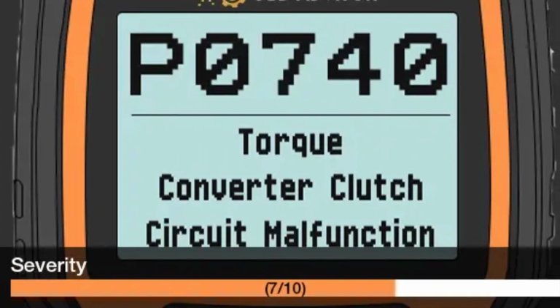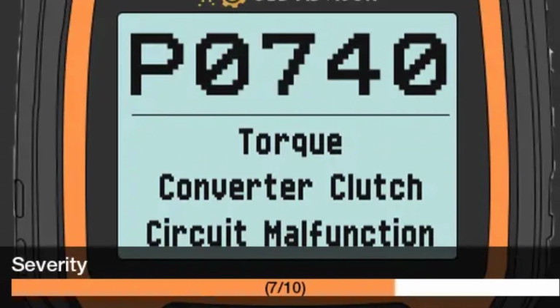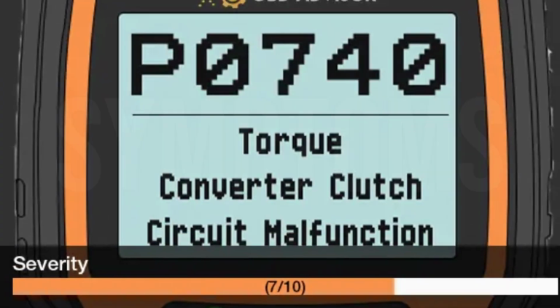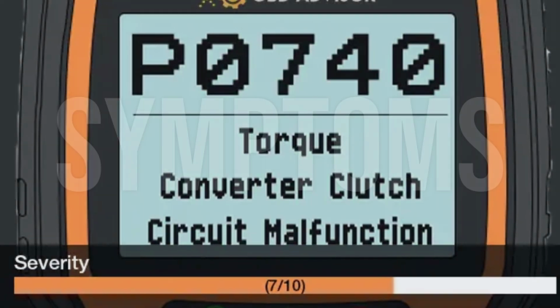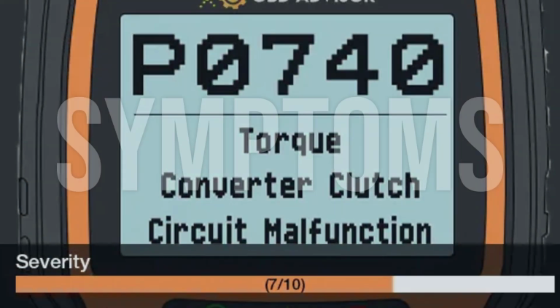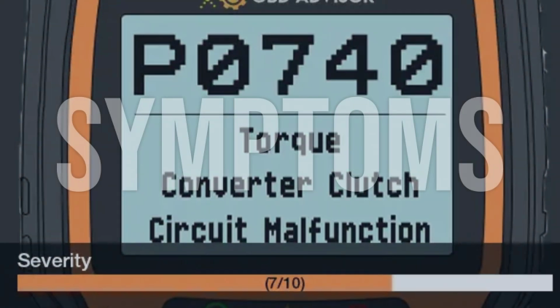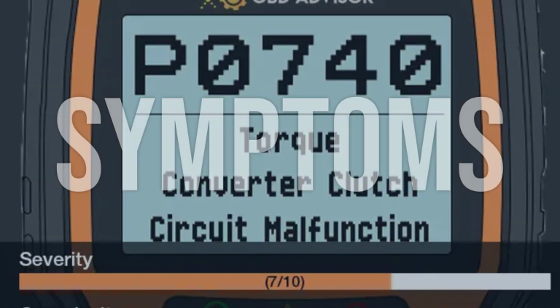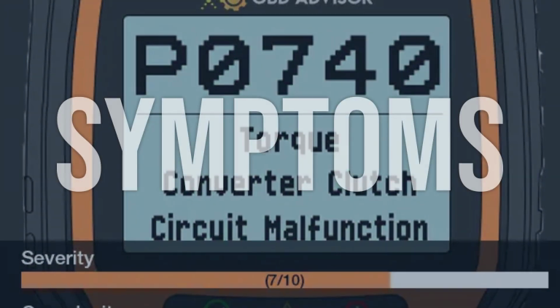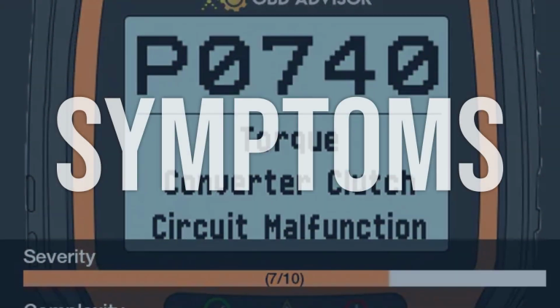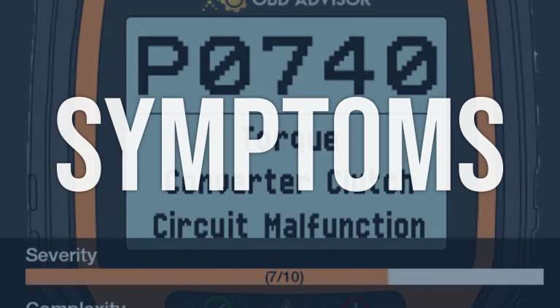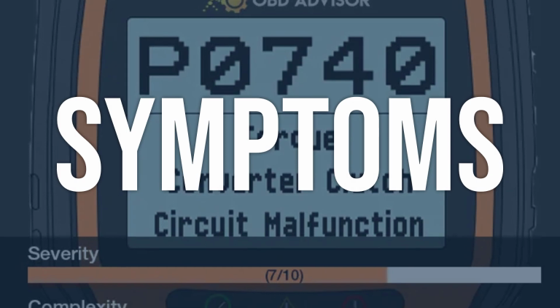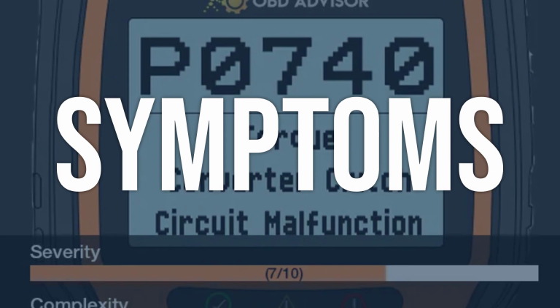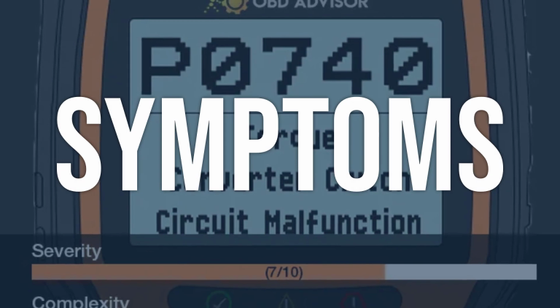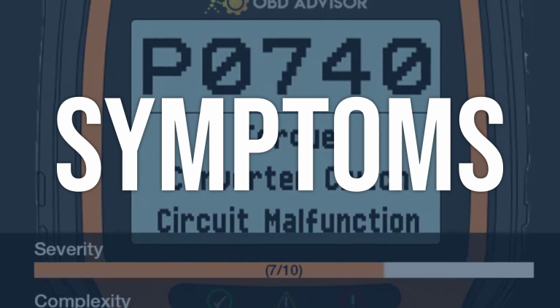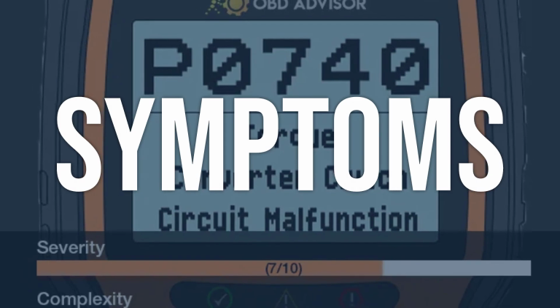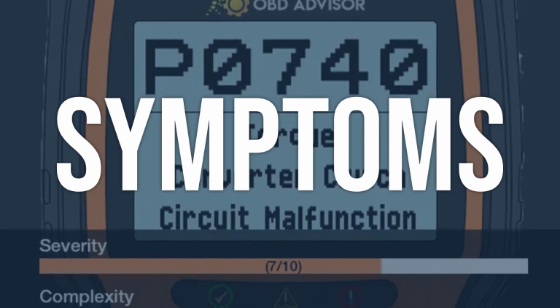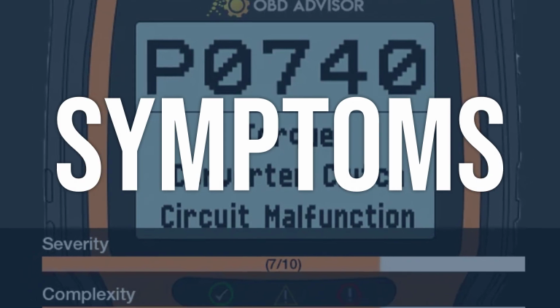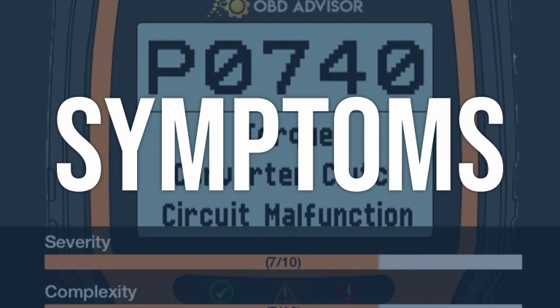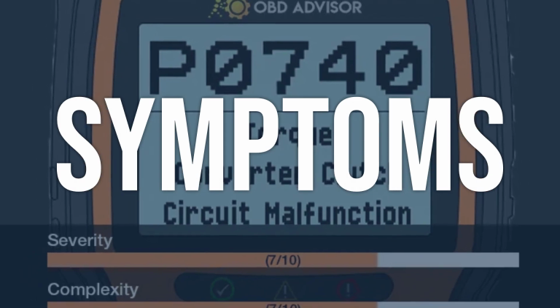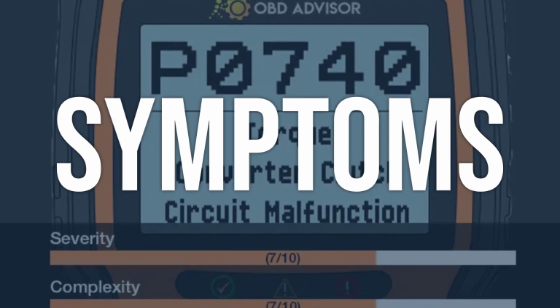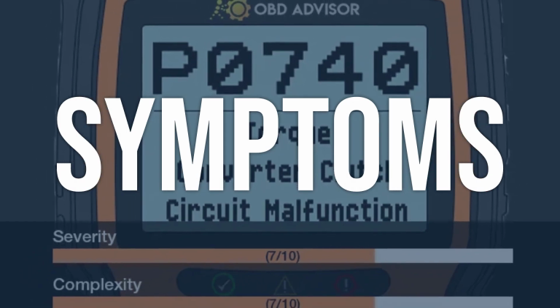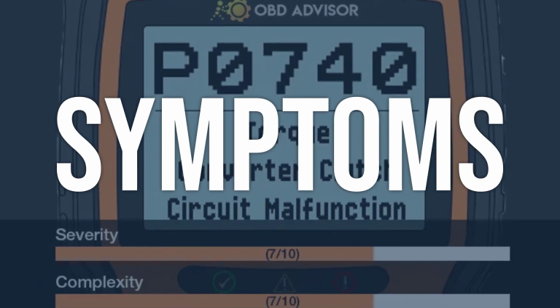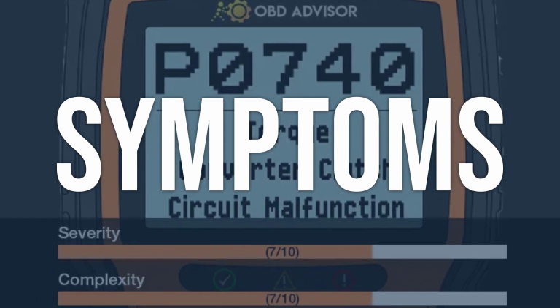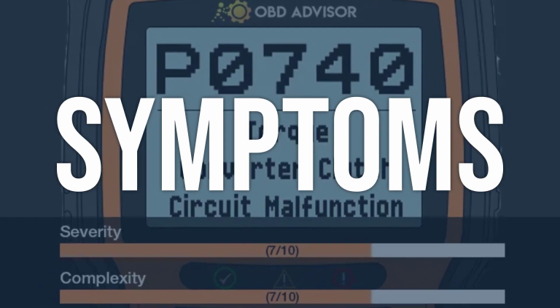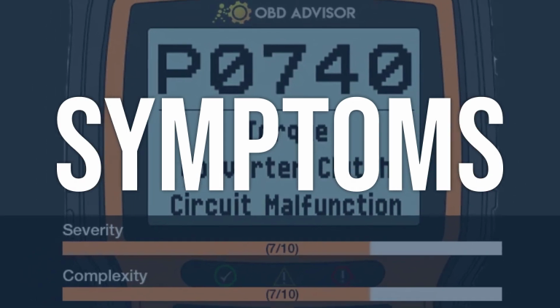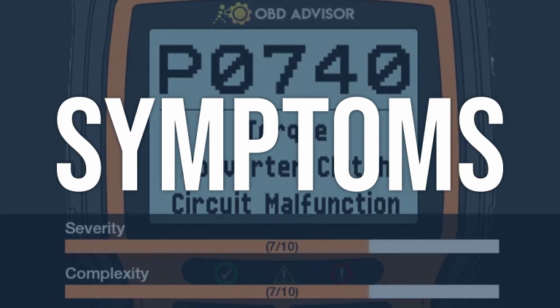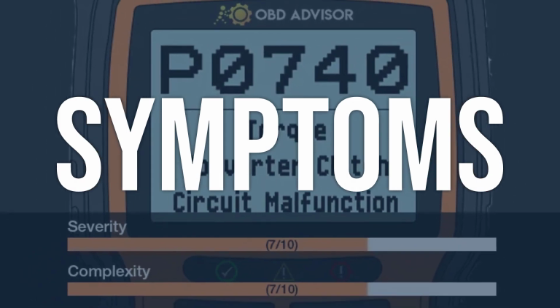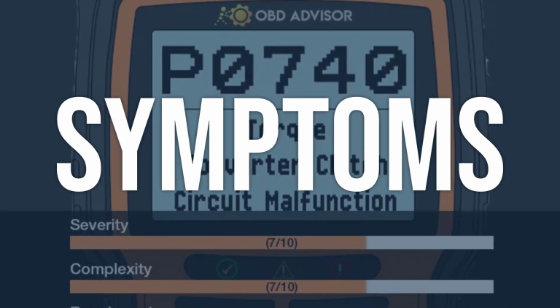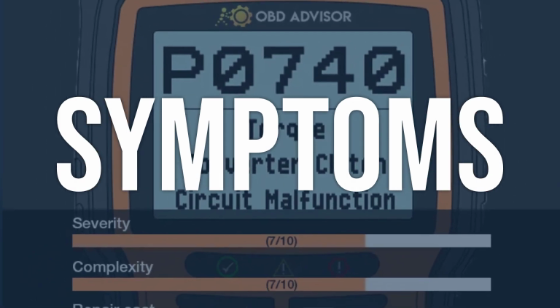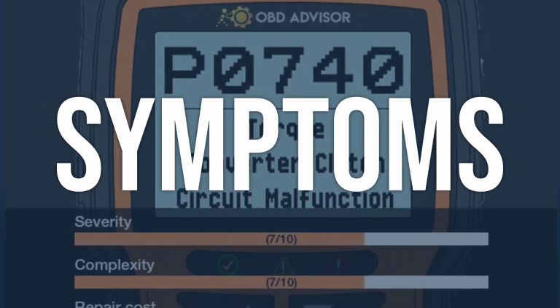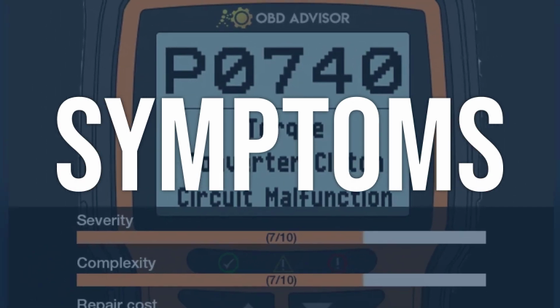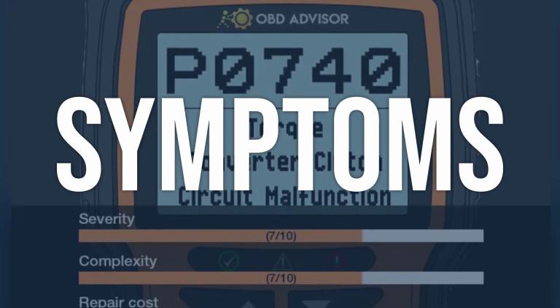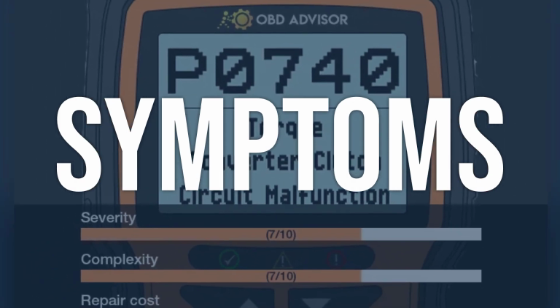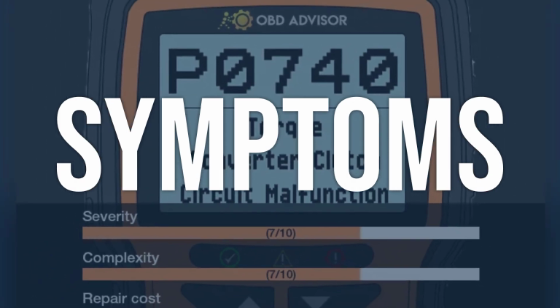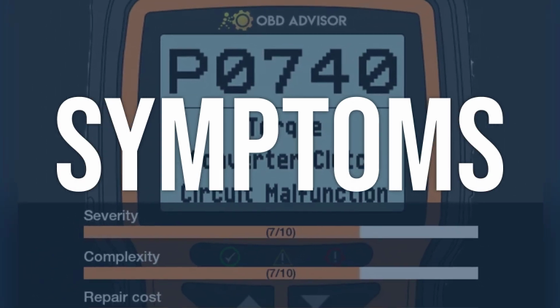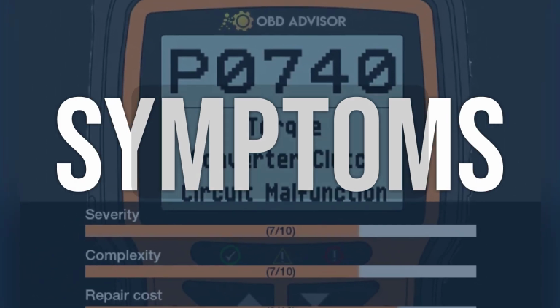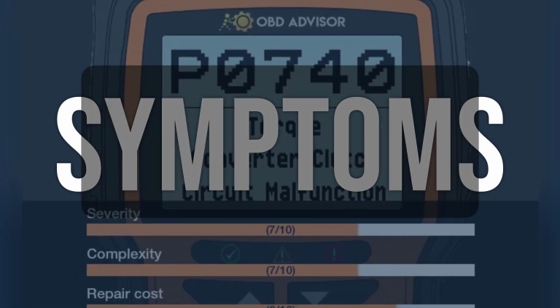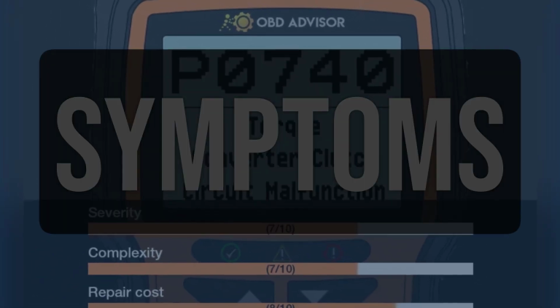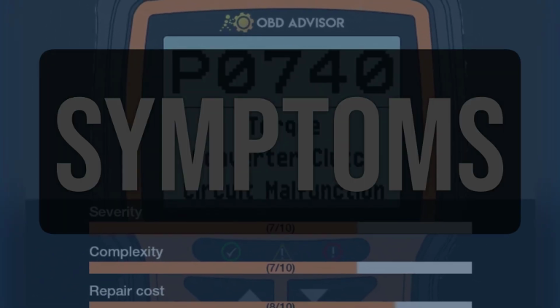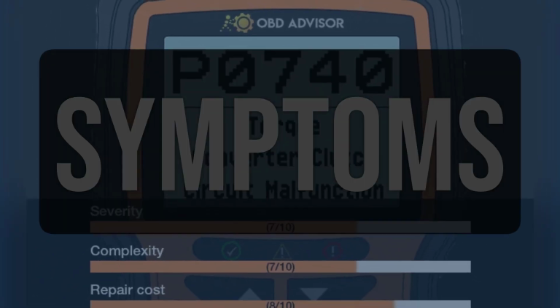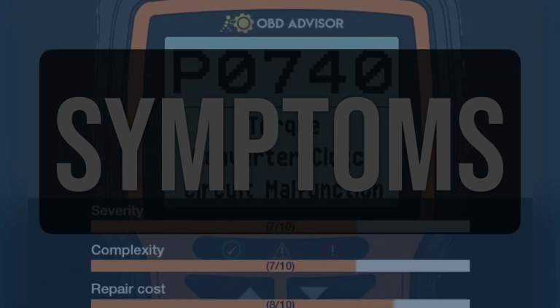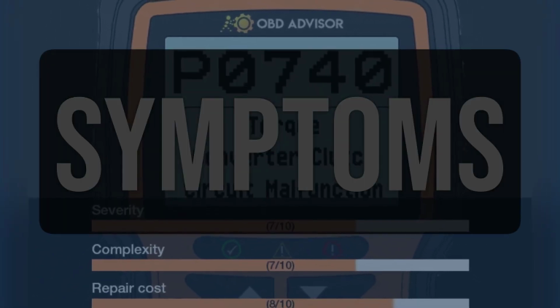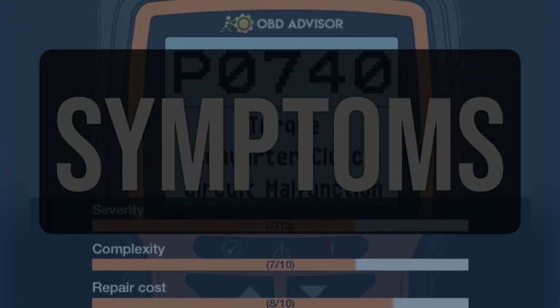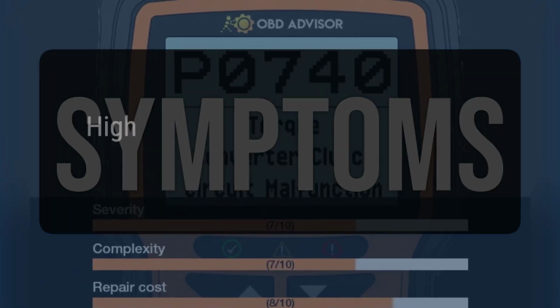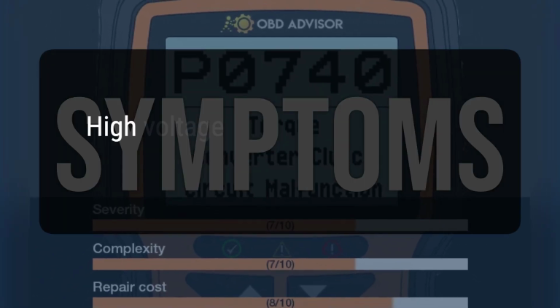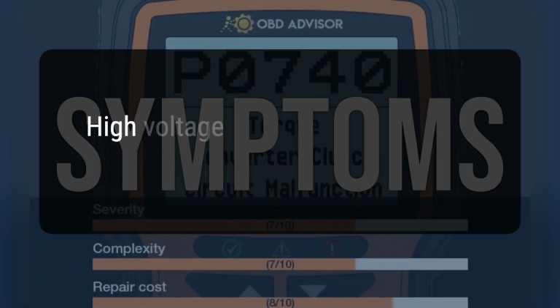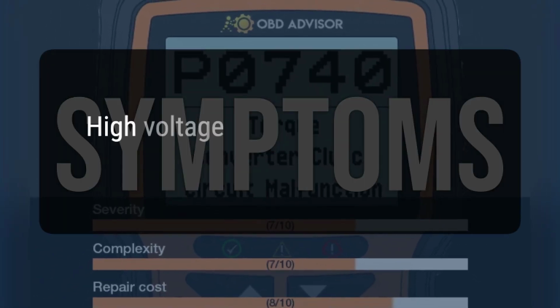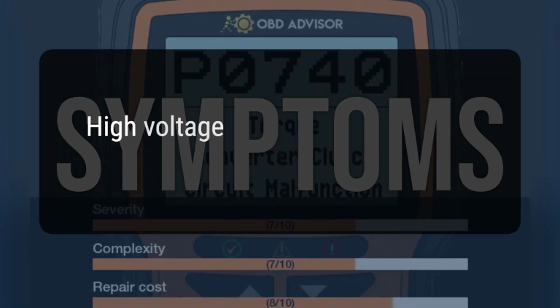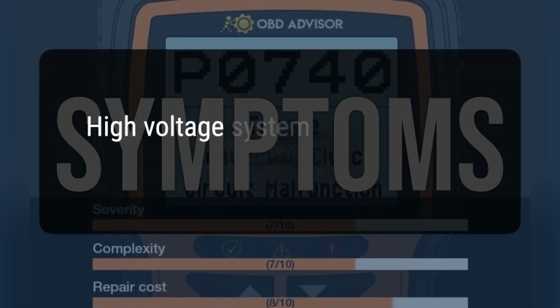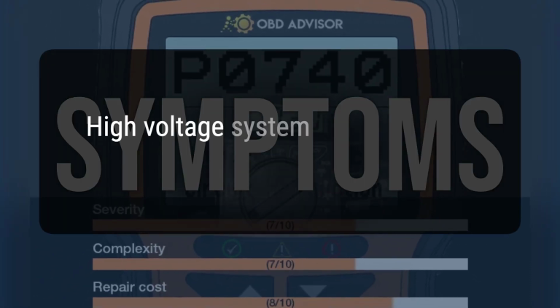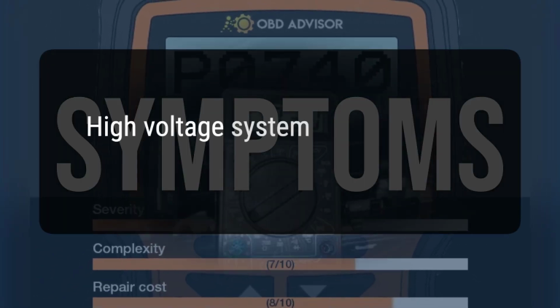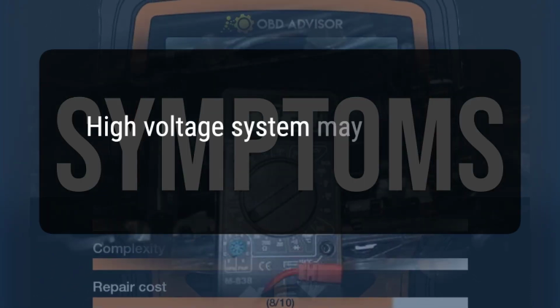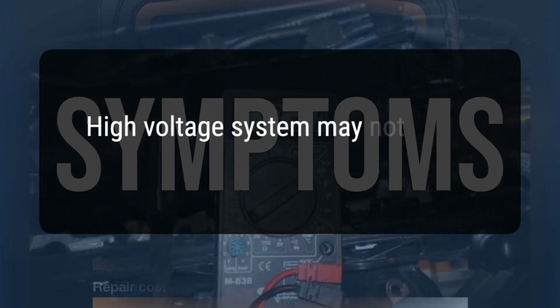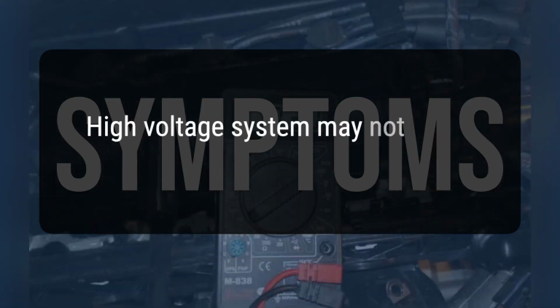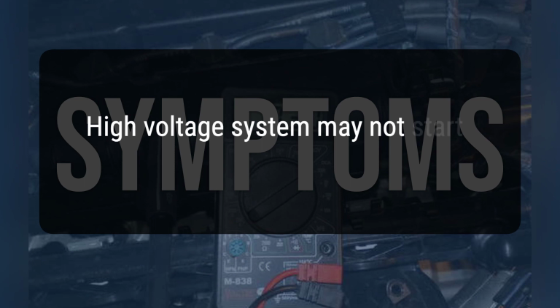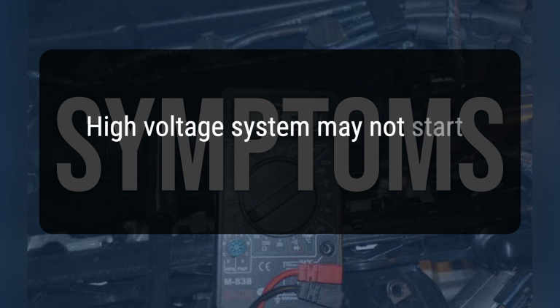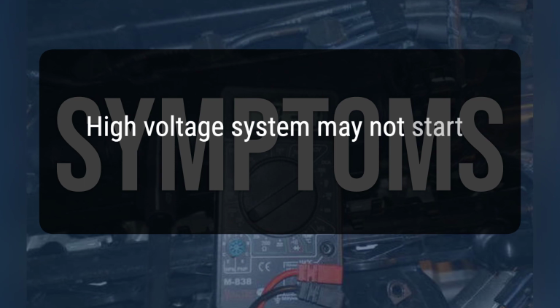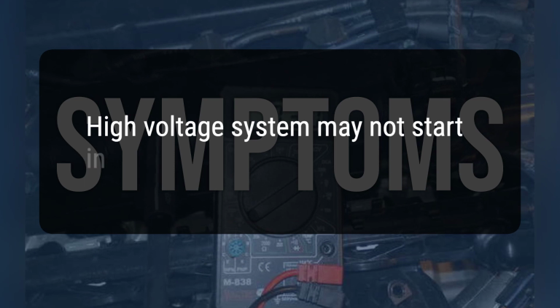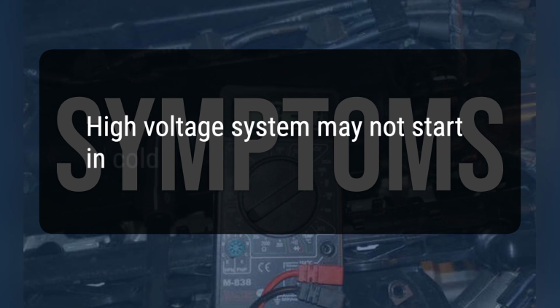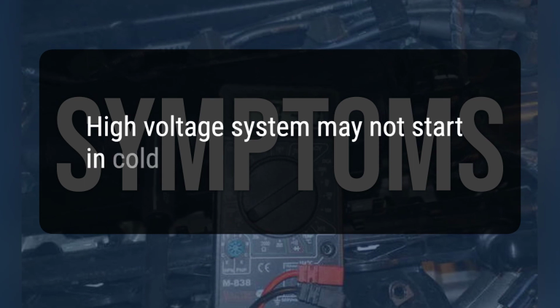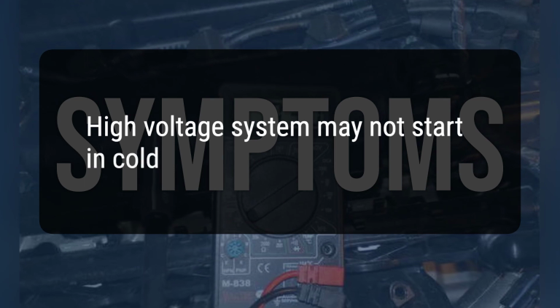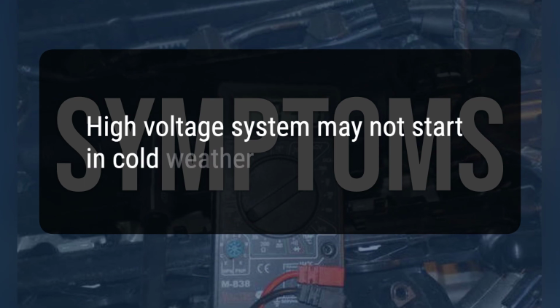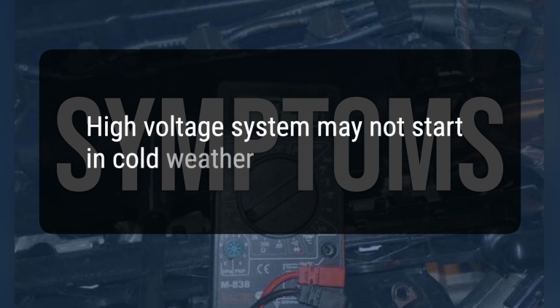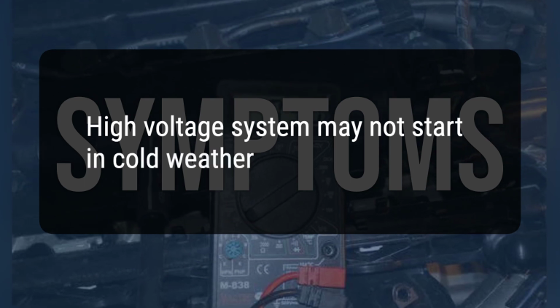When you encounter this OBD error, the vehicle typically exhibits the following symptoms: the high-voltage system may not start in cold weather.